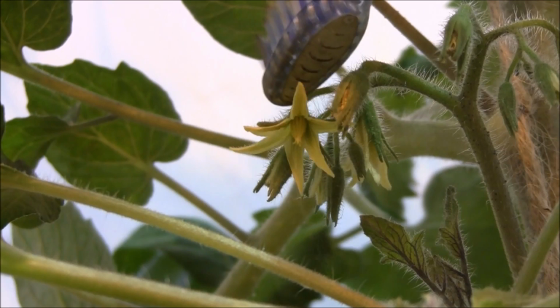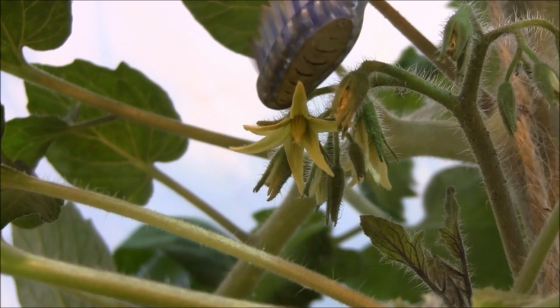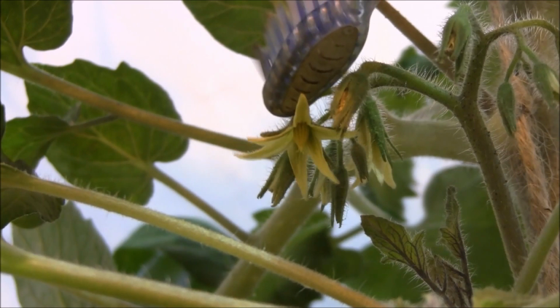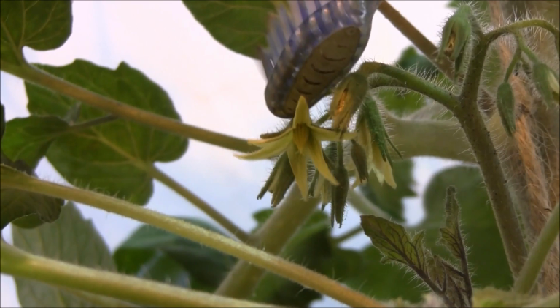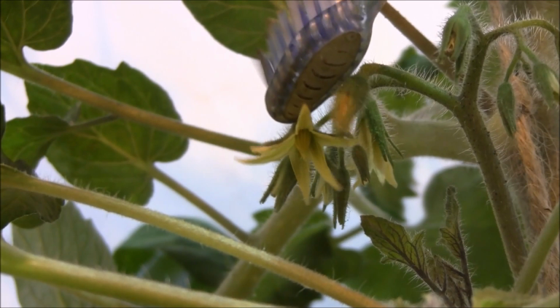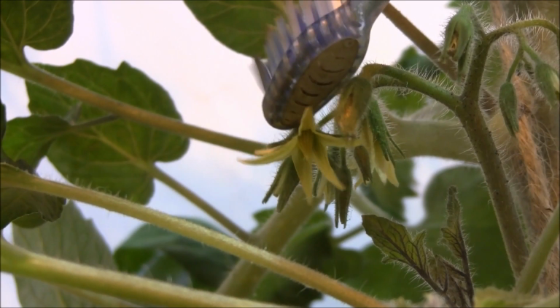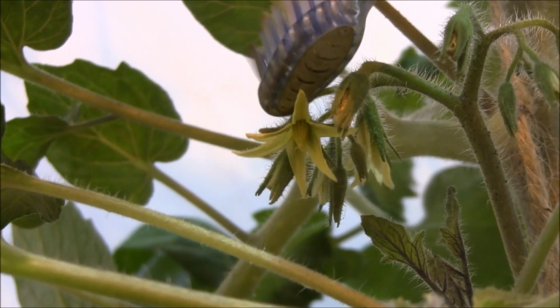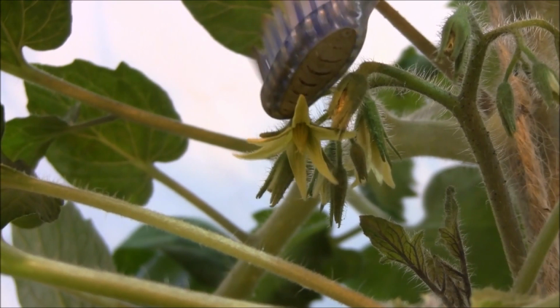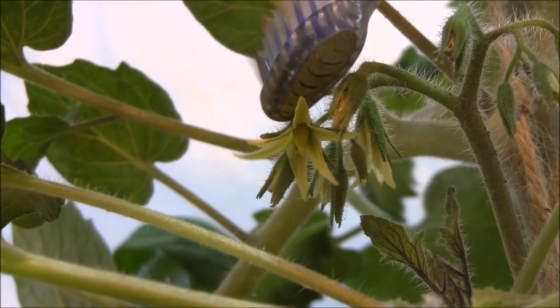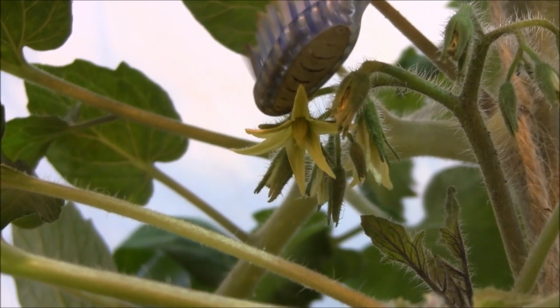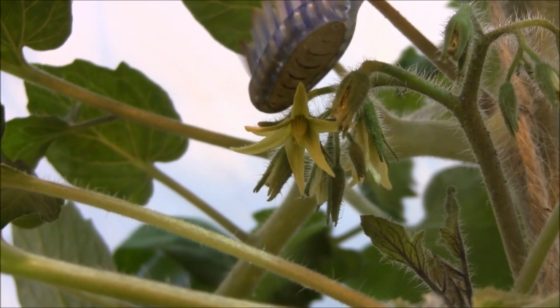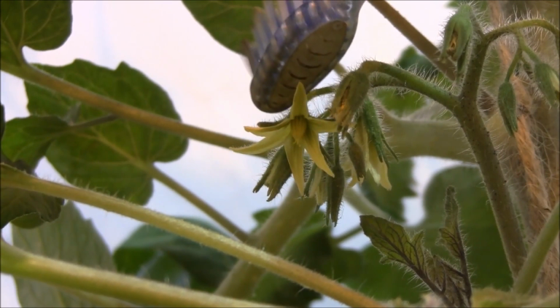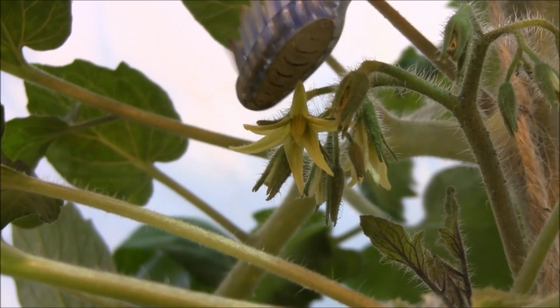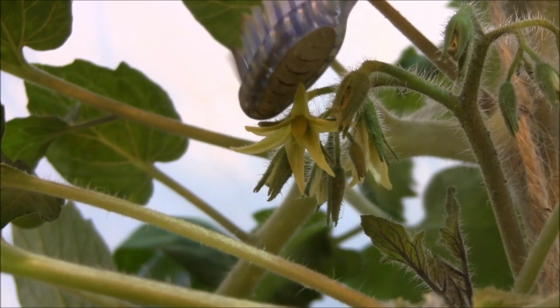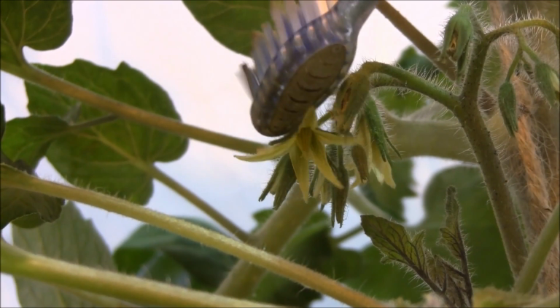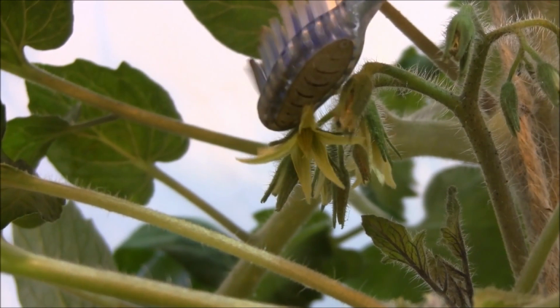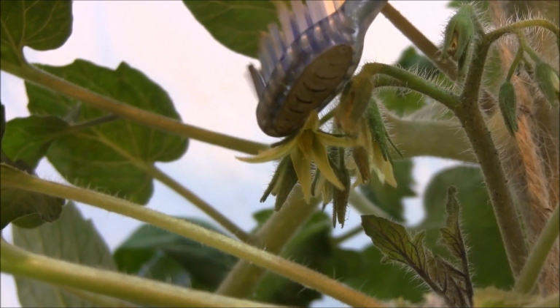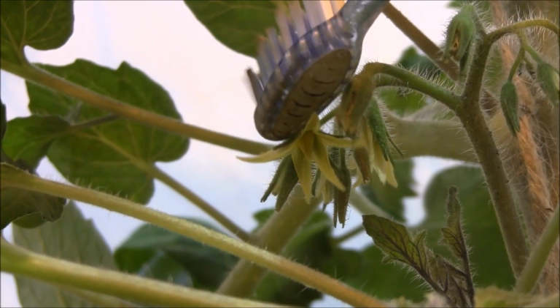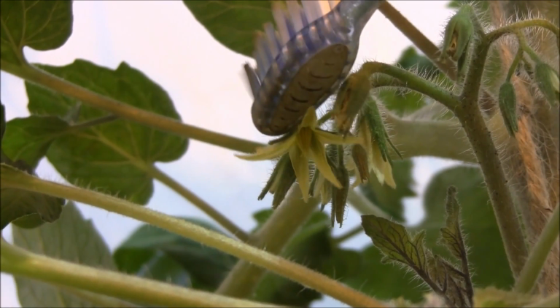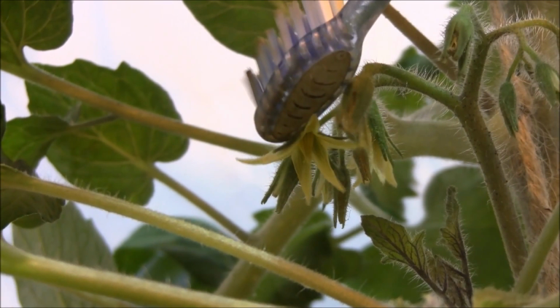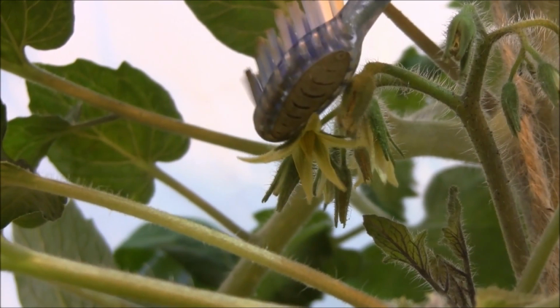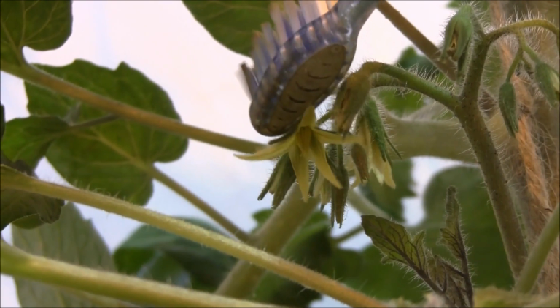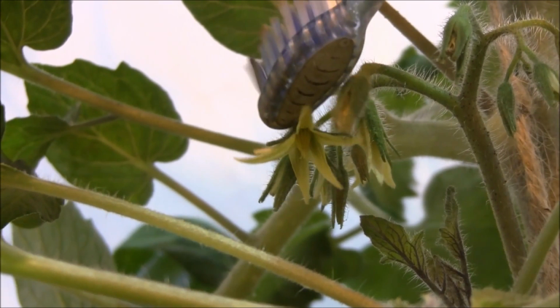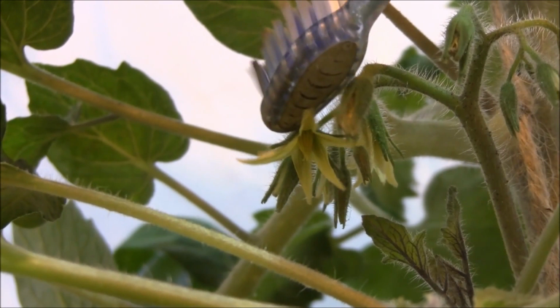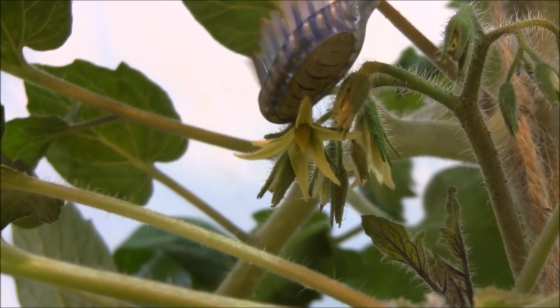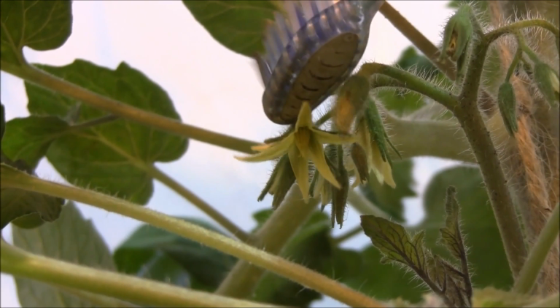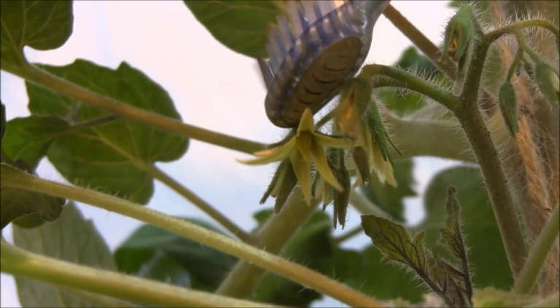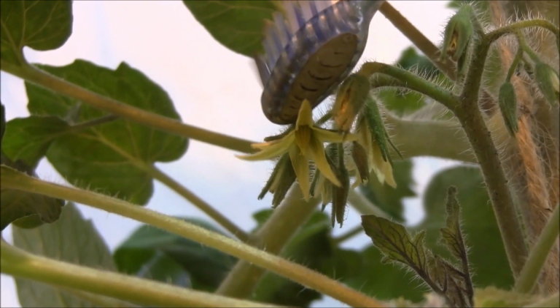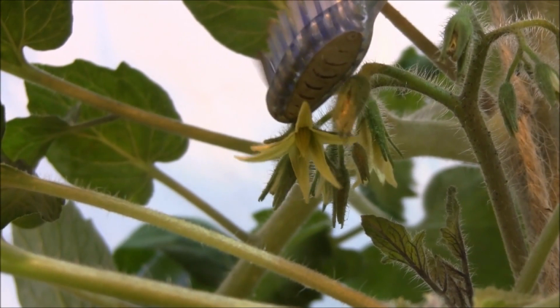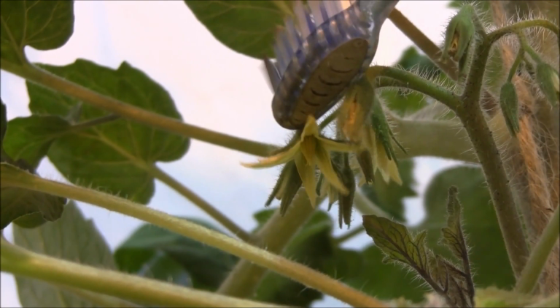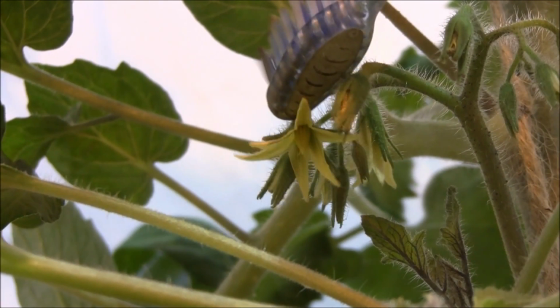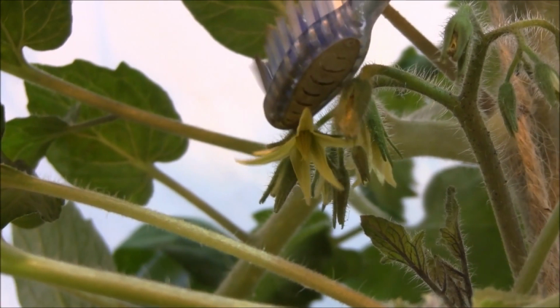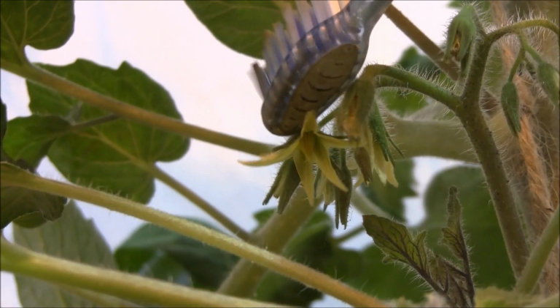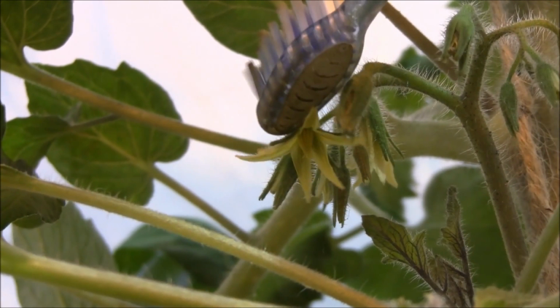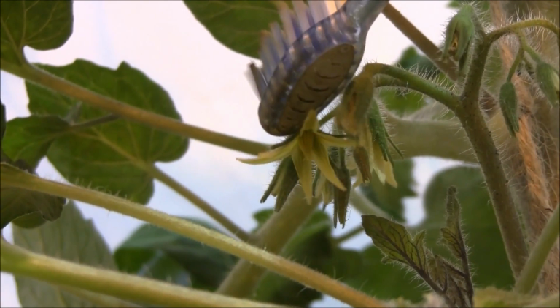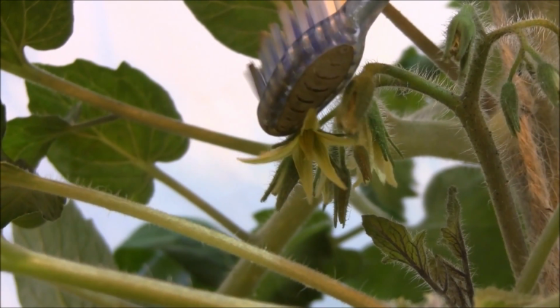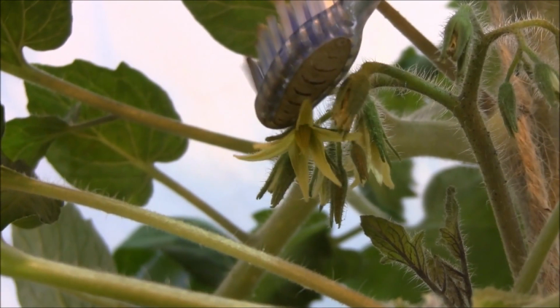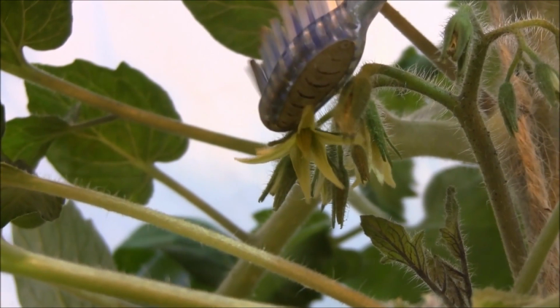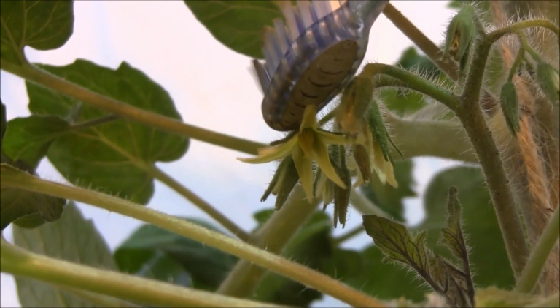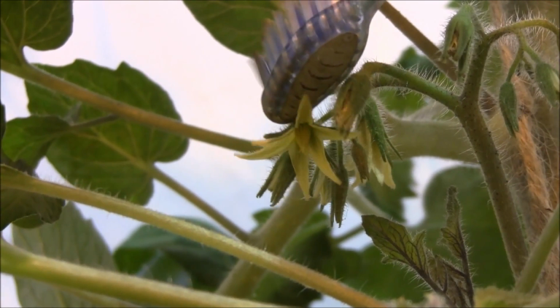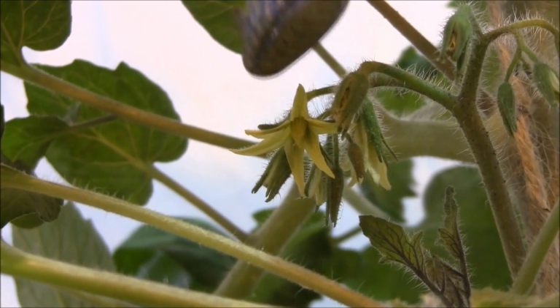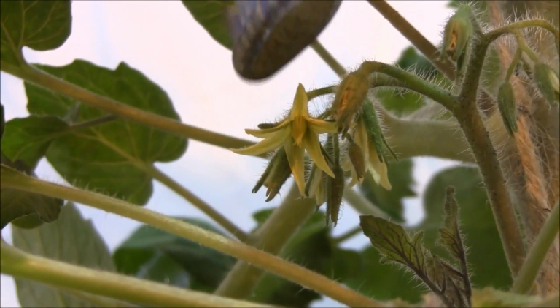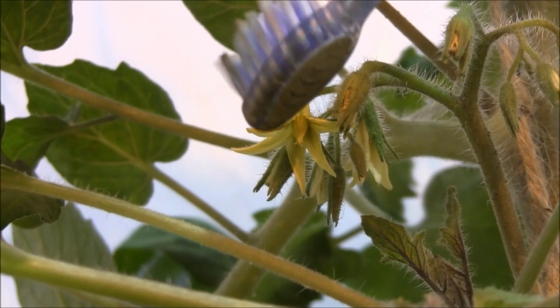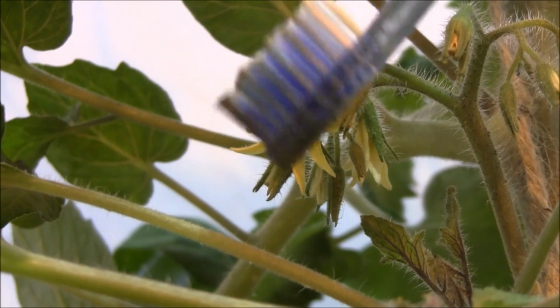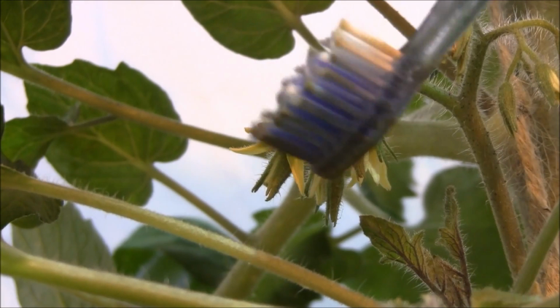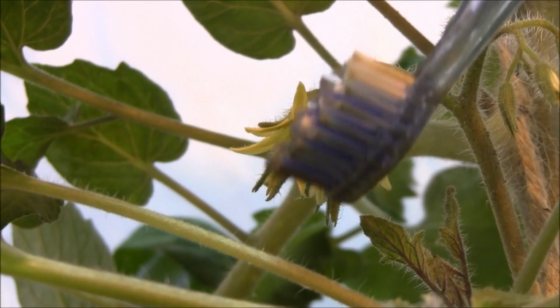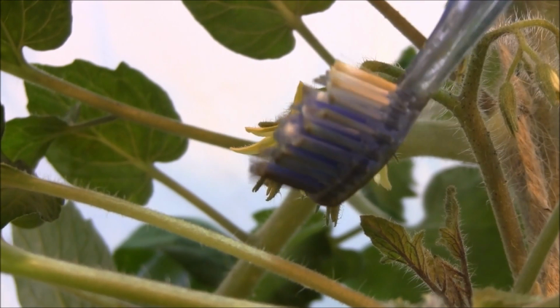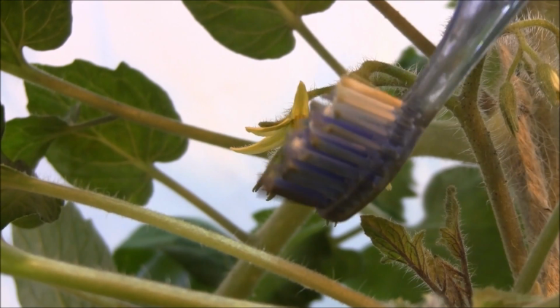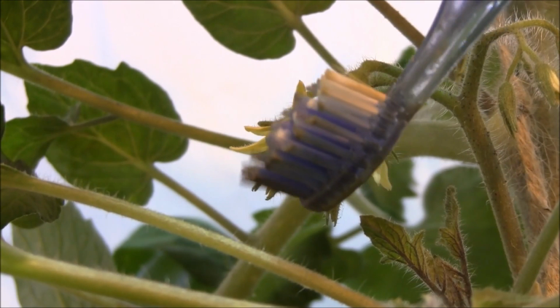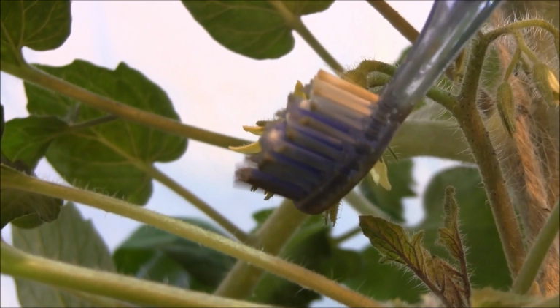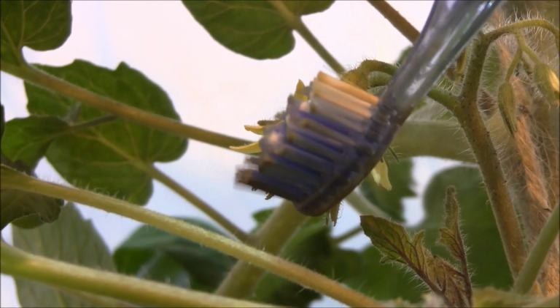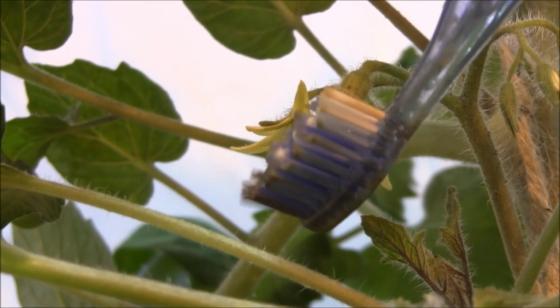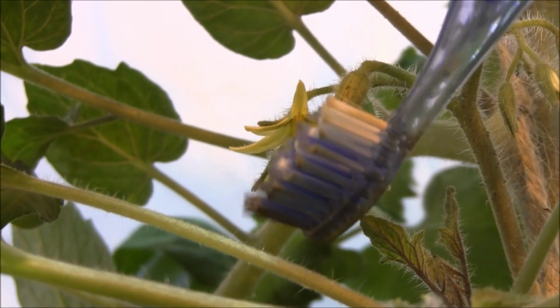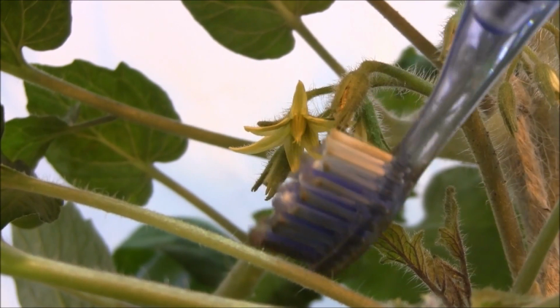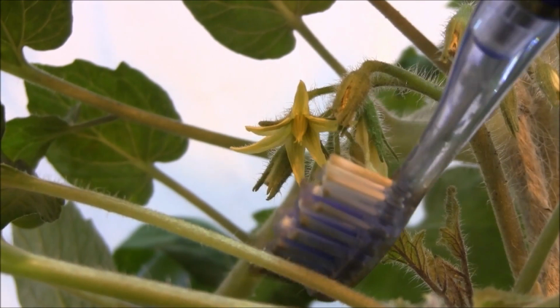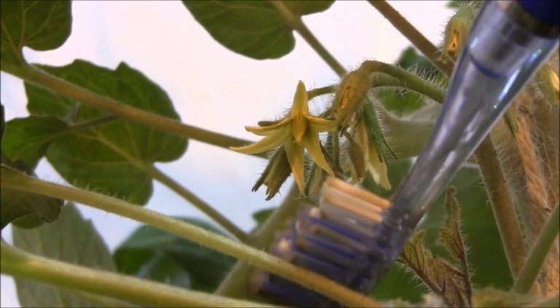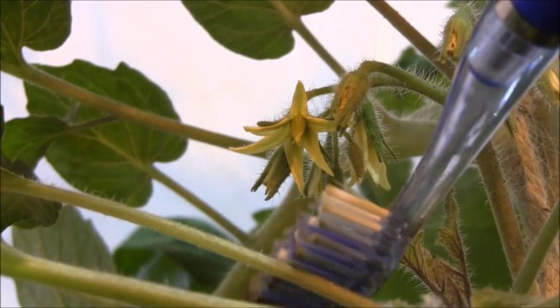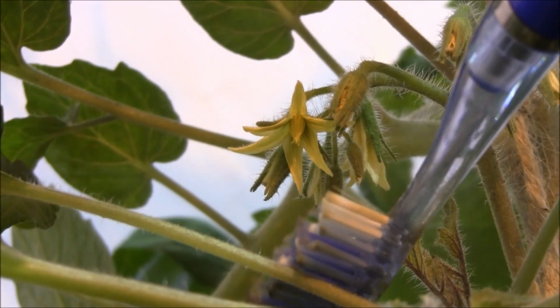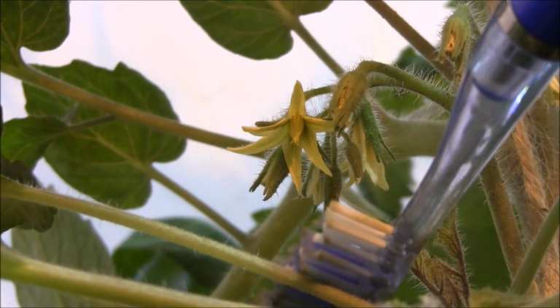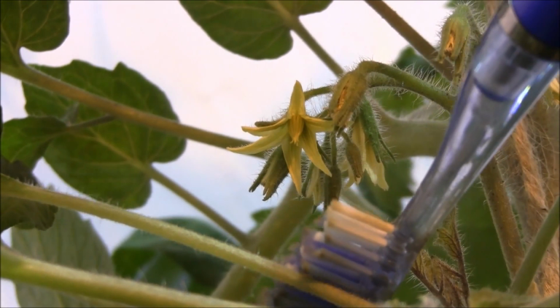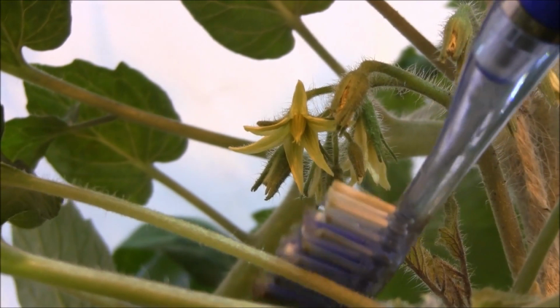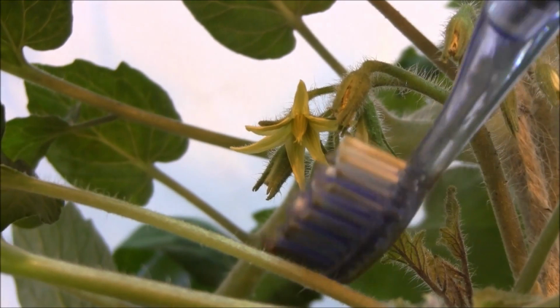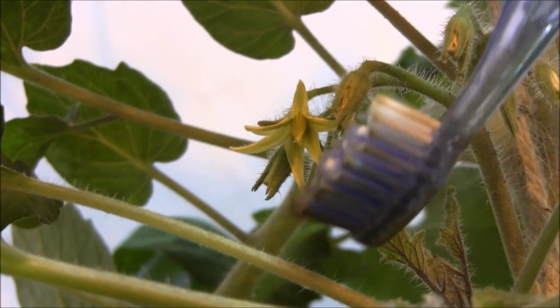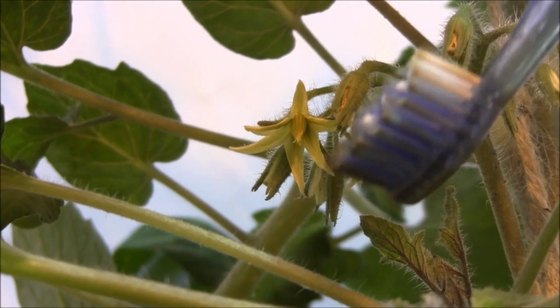So the easiest way to do this is to take yourself a vibrating toothbrush, put it on top of the flower, and let's see if we can get some pollen to drop. I'm getting it to drop. I don't know if you can see it — the lighting may not be very good — but a stream of pollen came down from here.